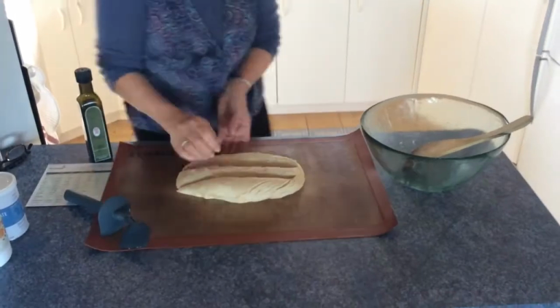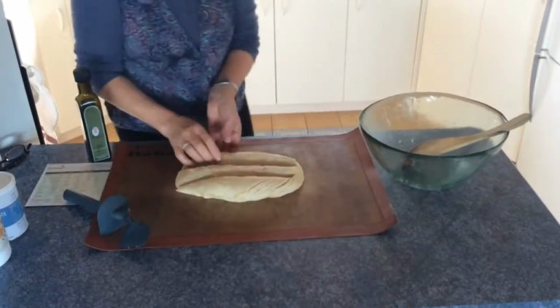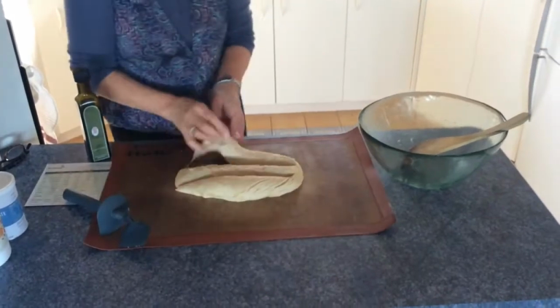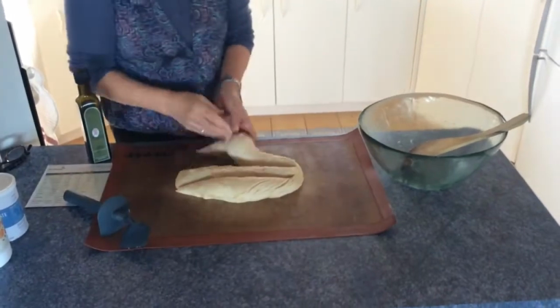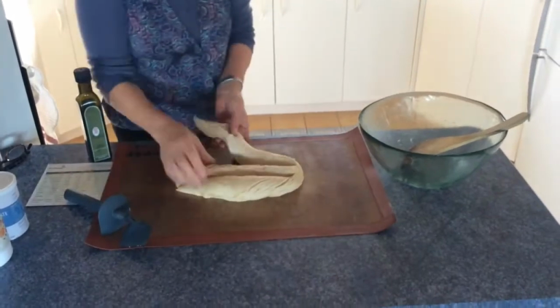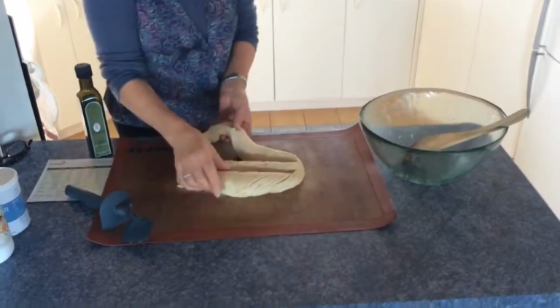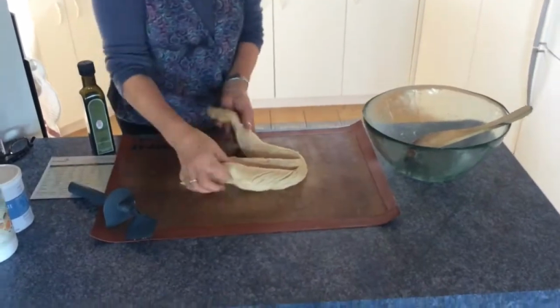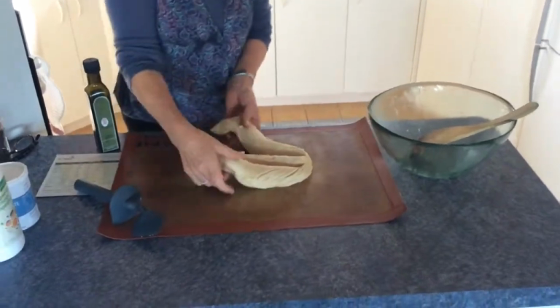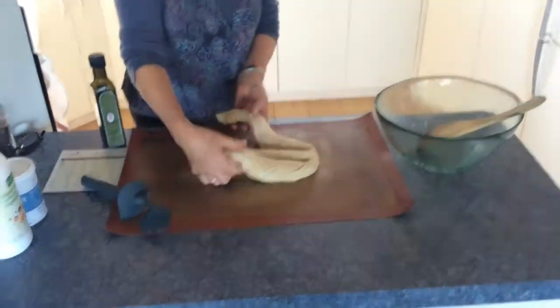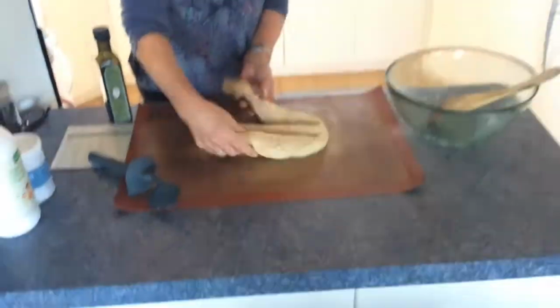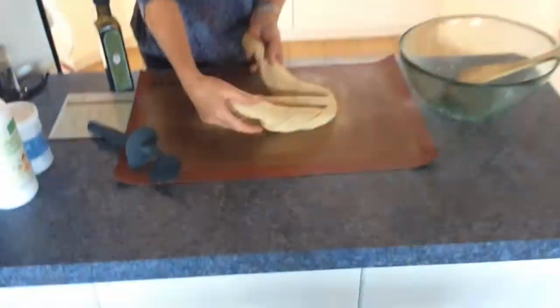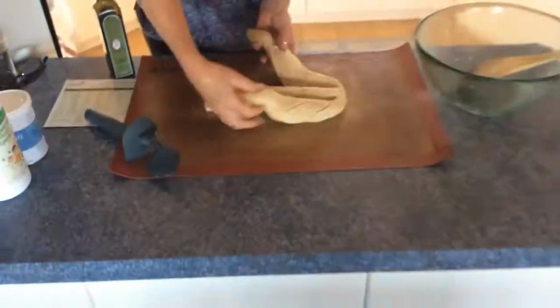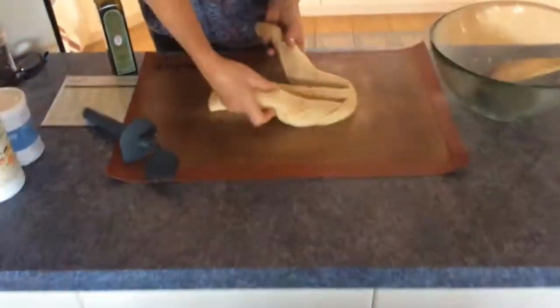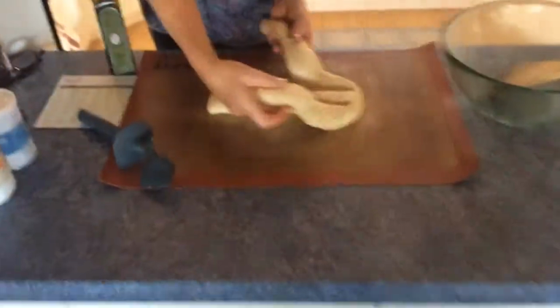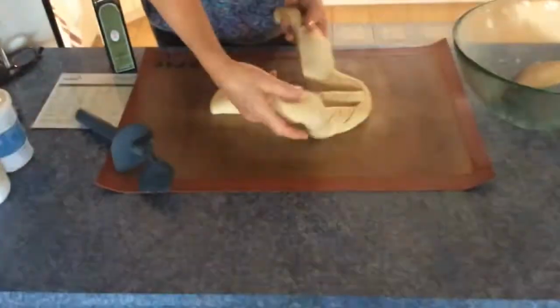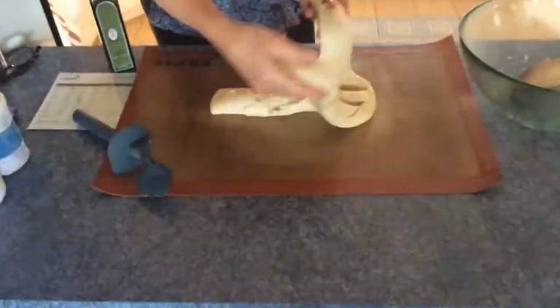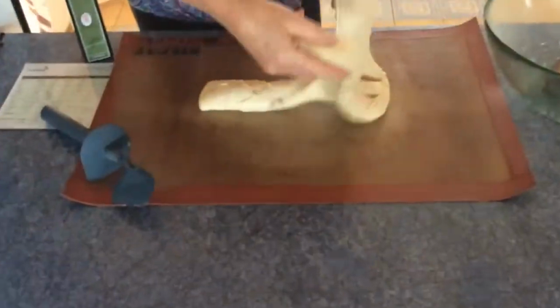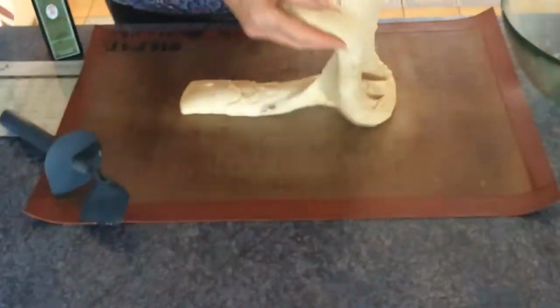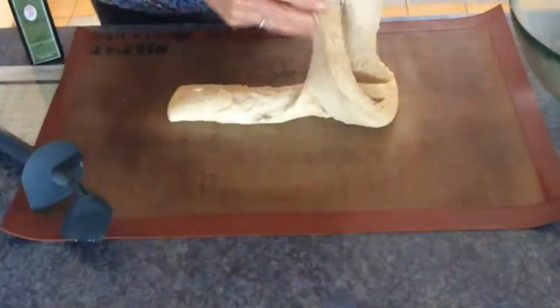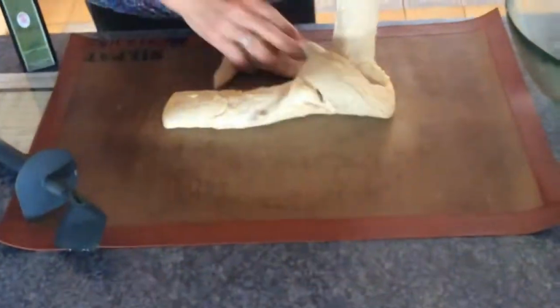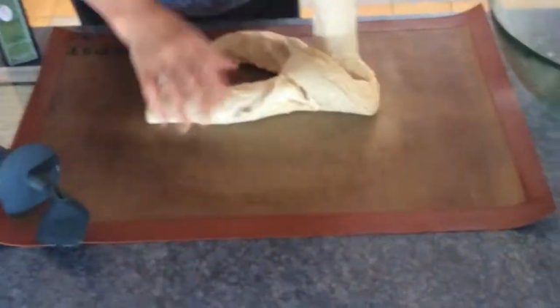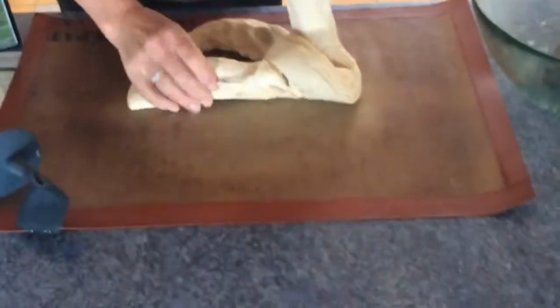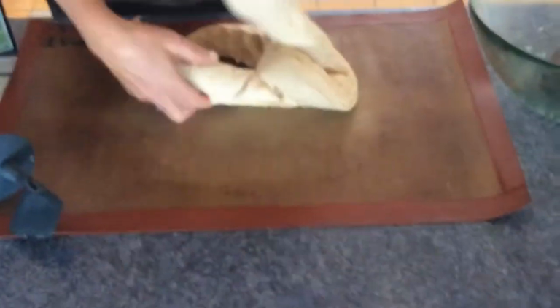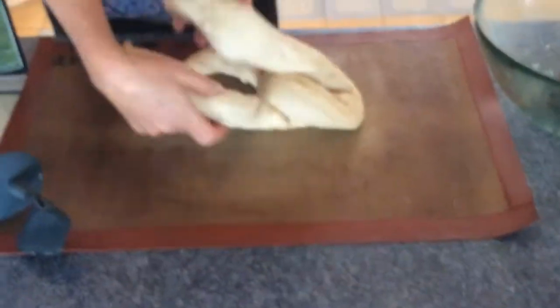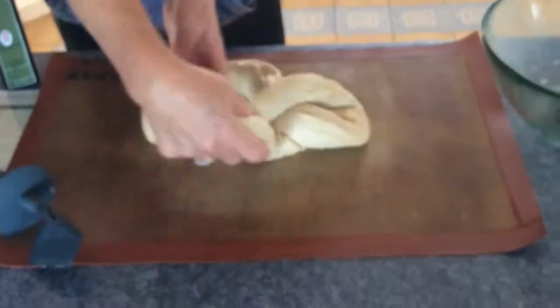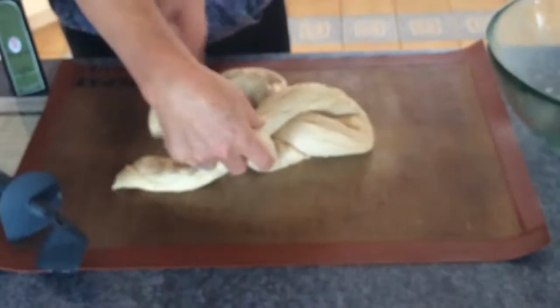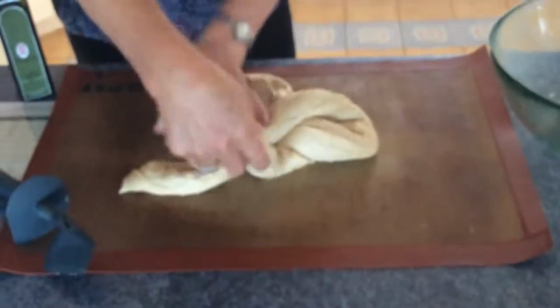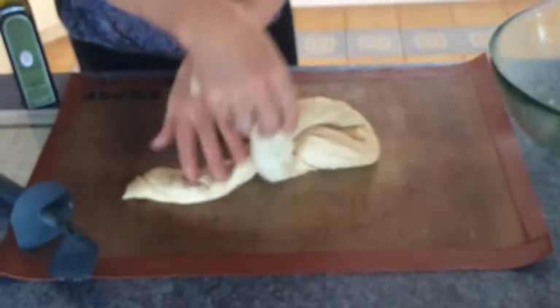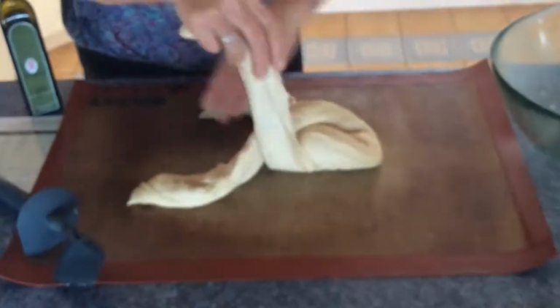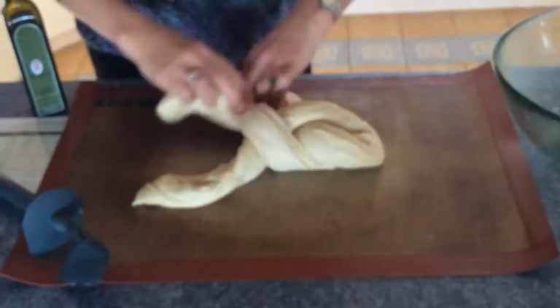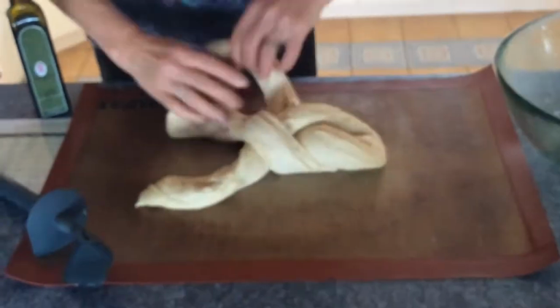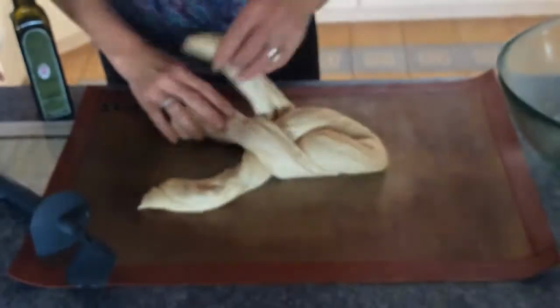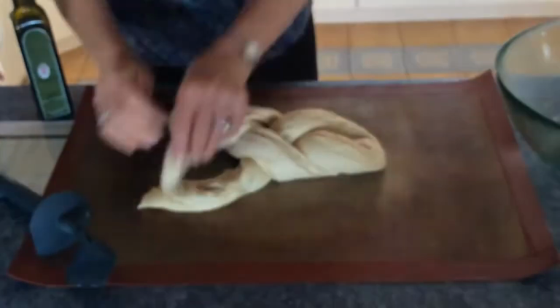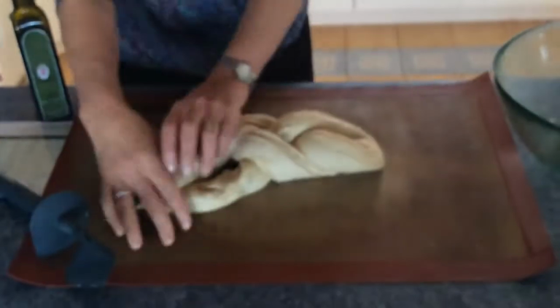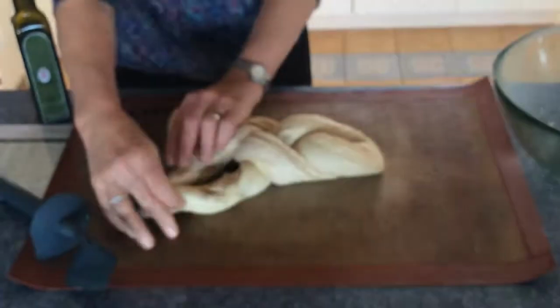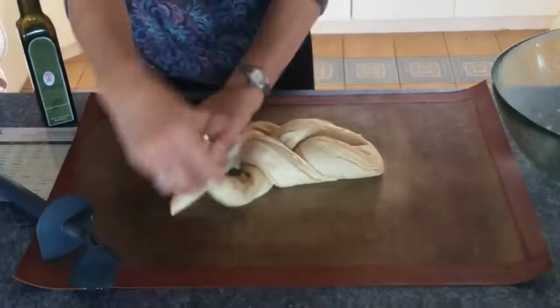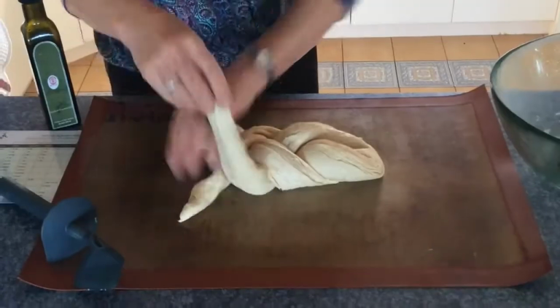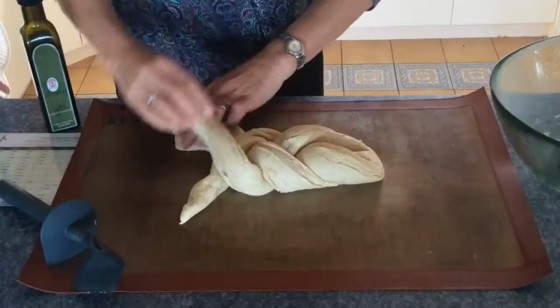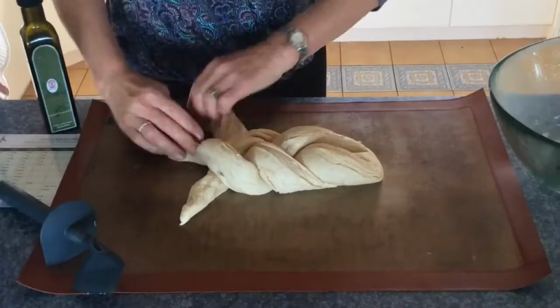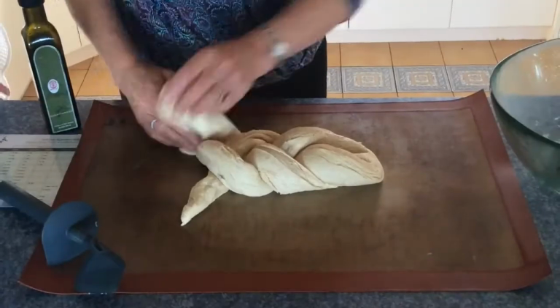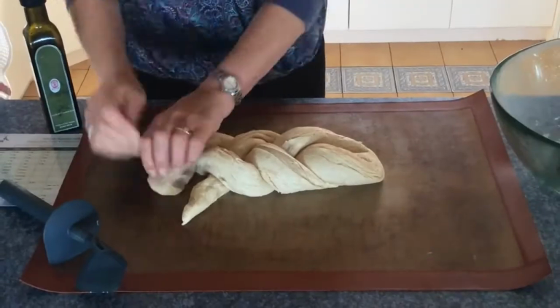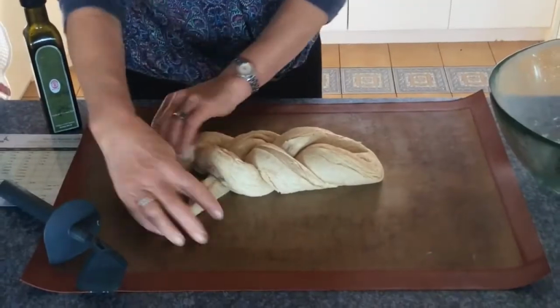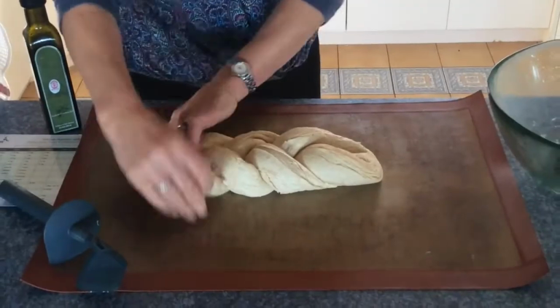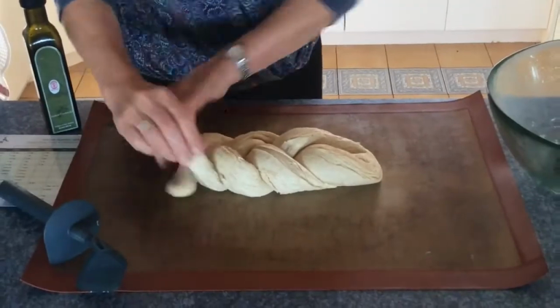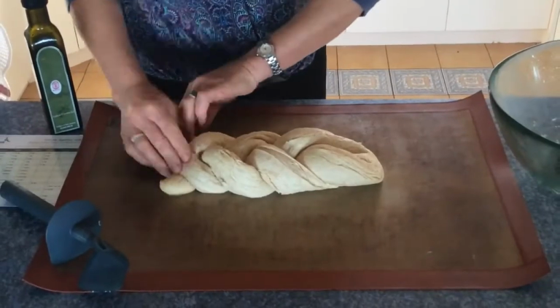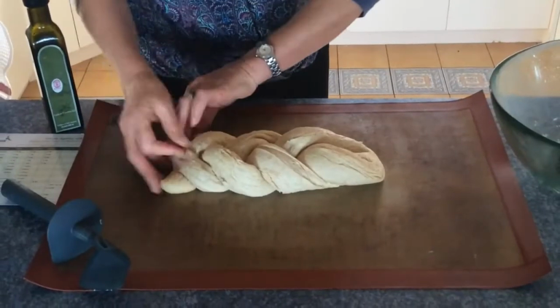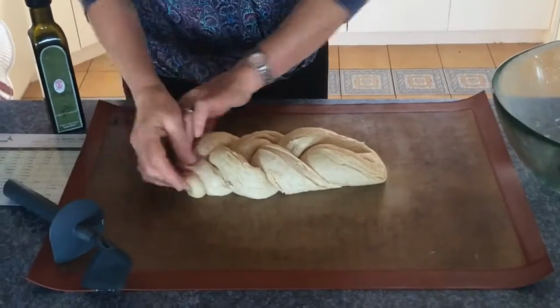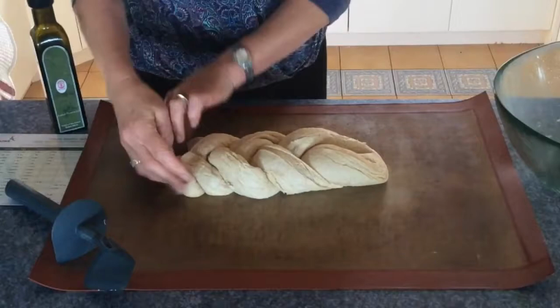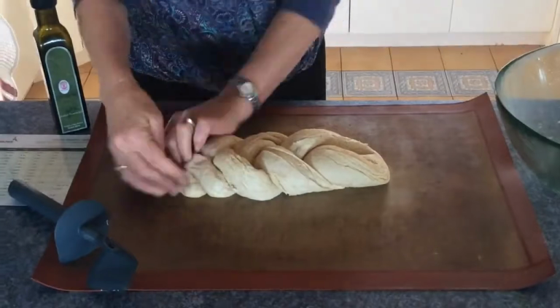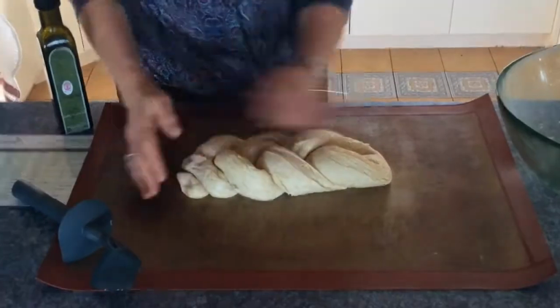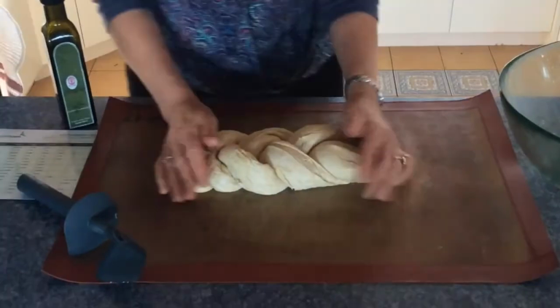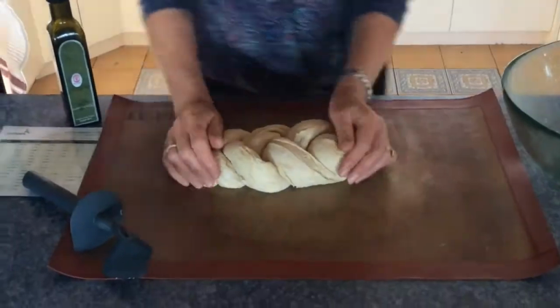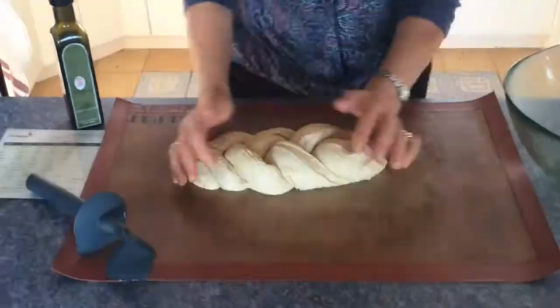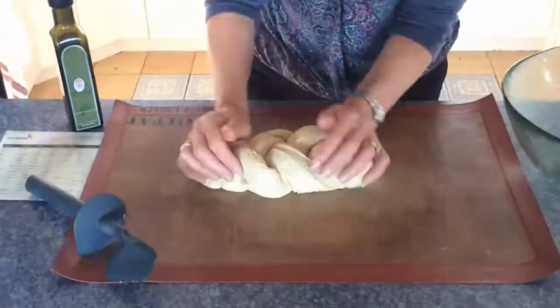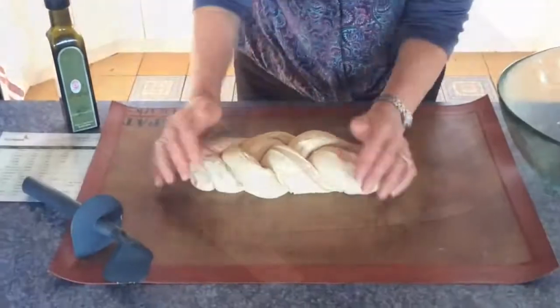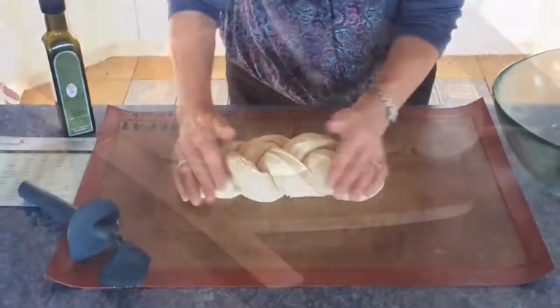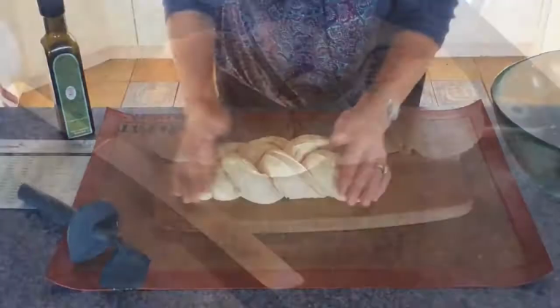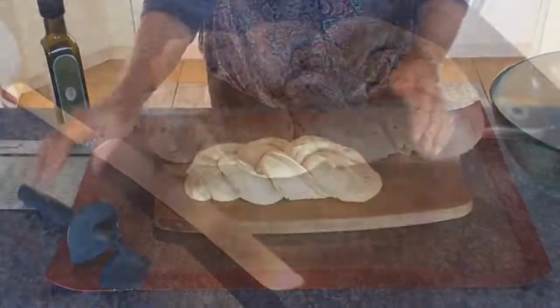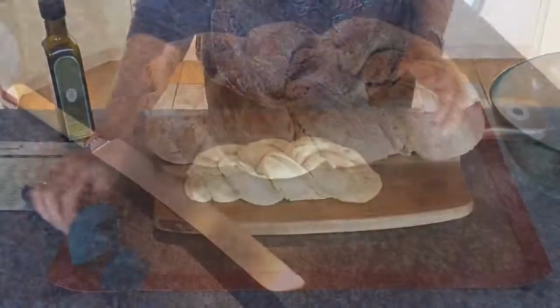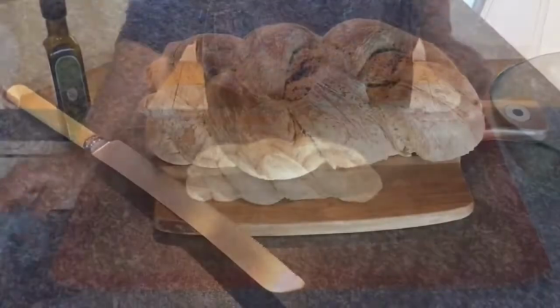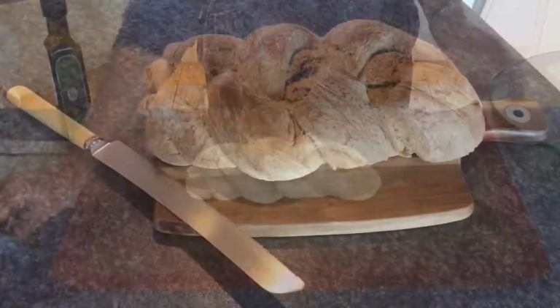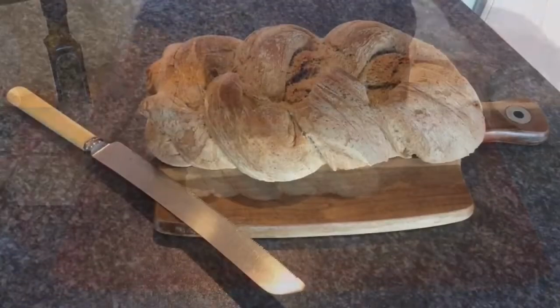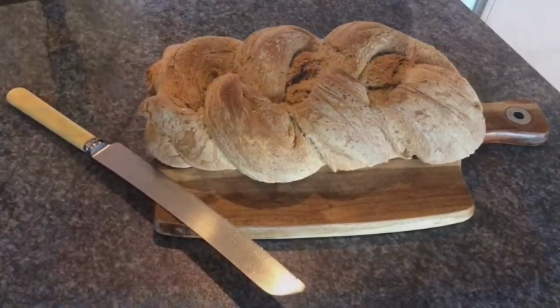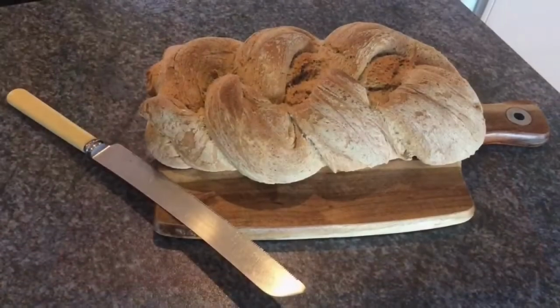See our making butter video to make your own treated butter to enjoy with your hot loaf of bread.